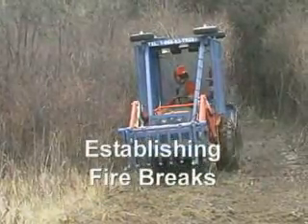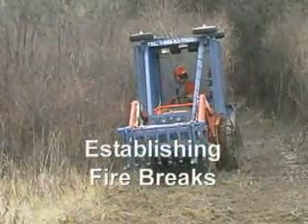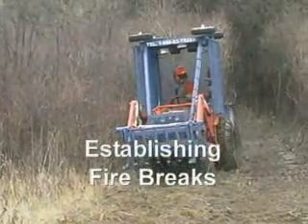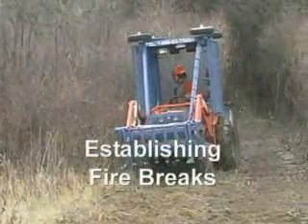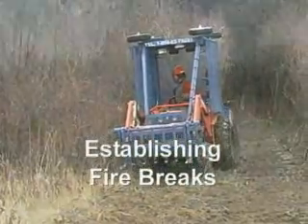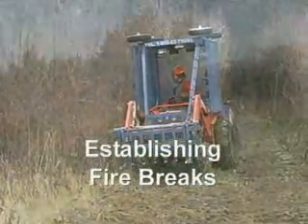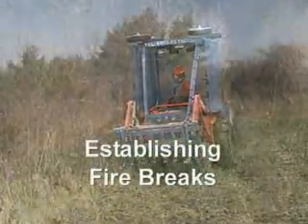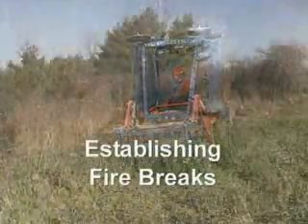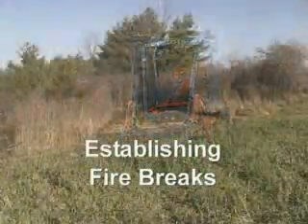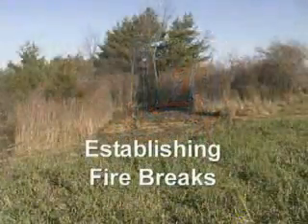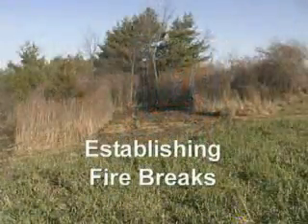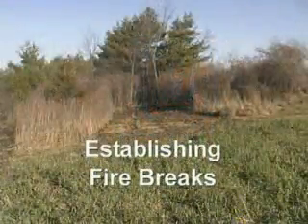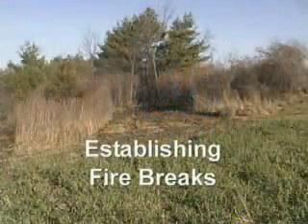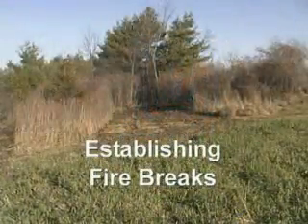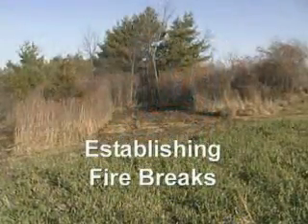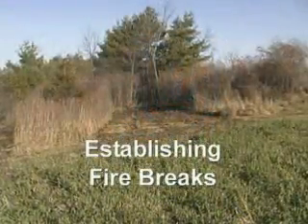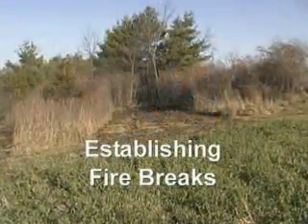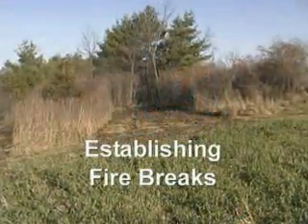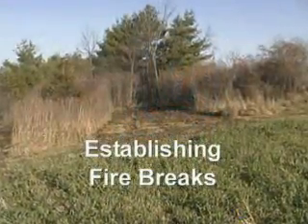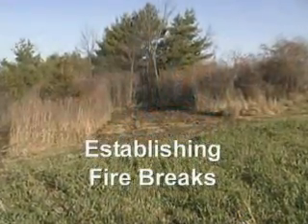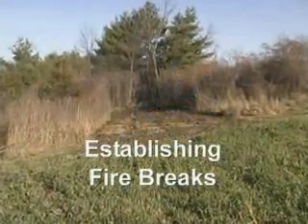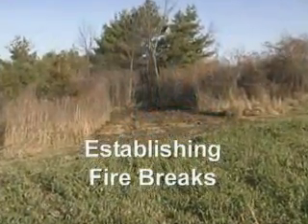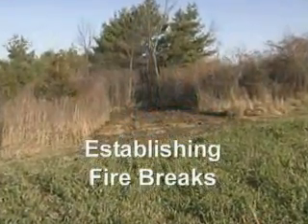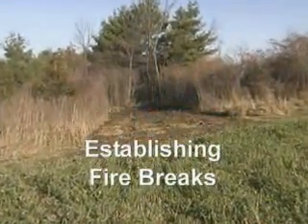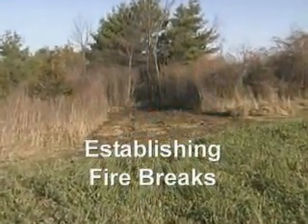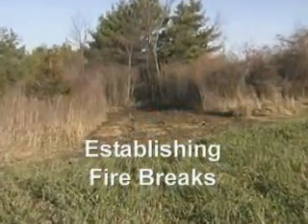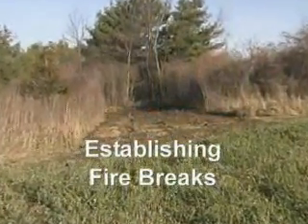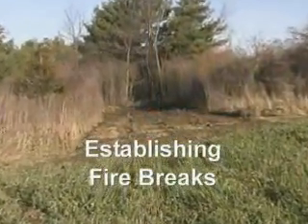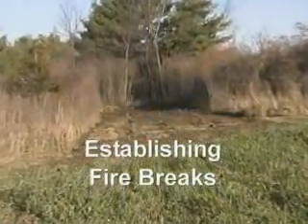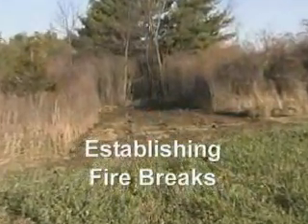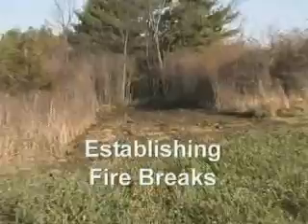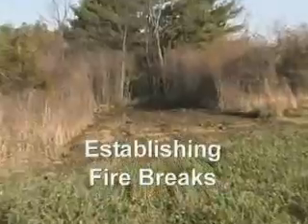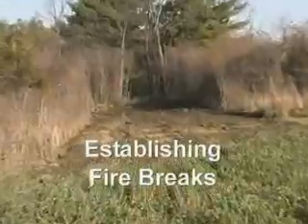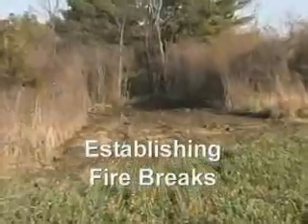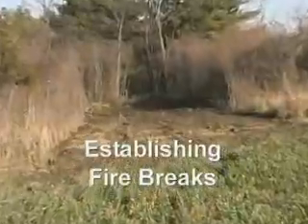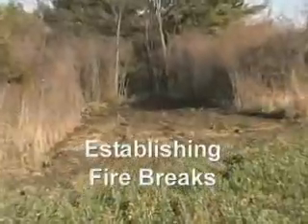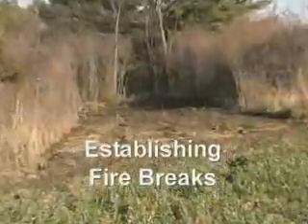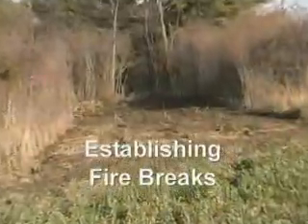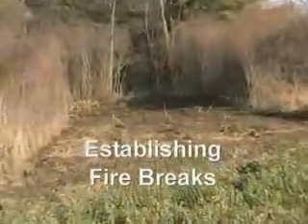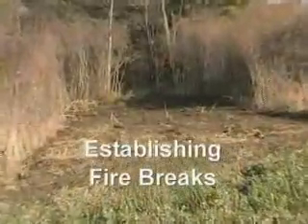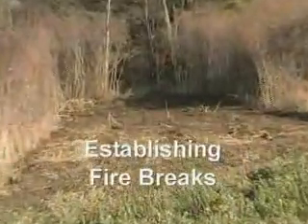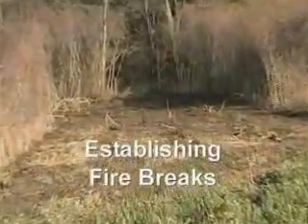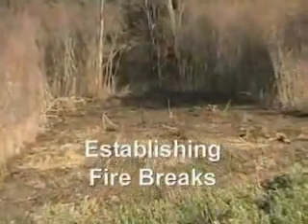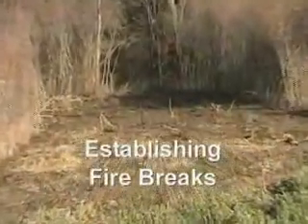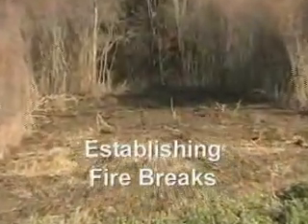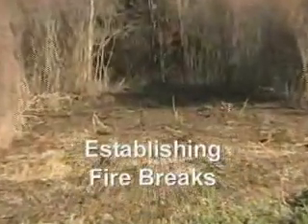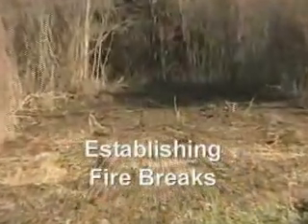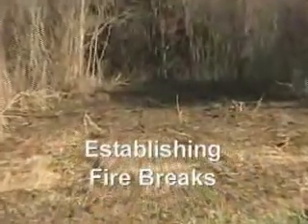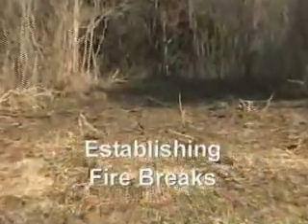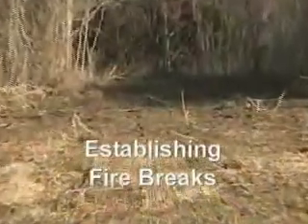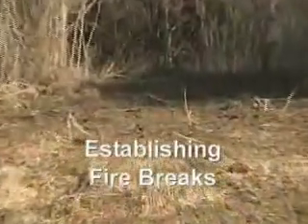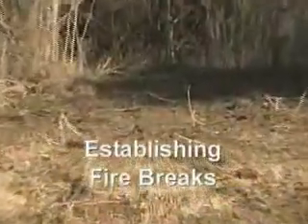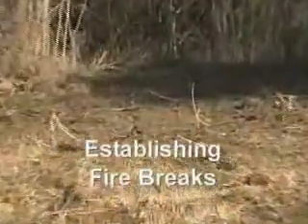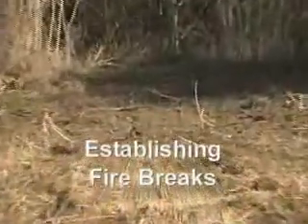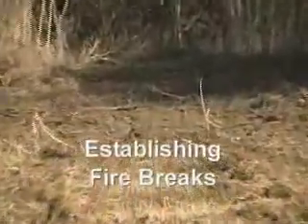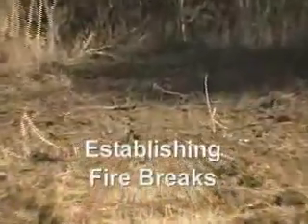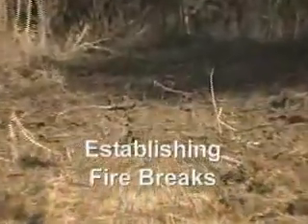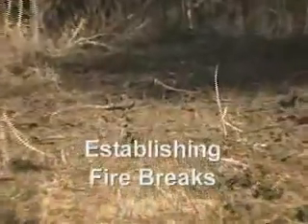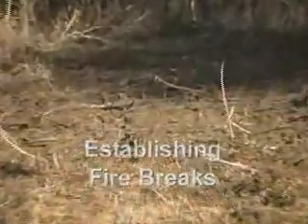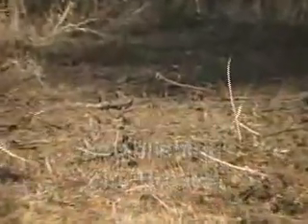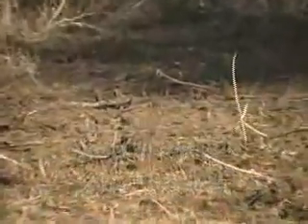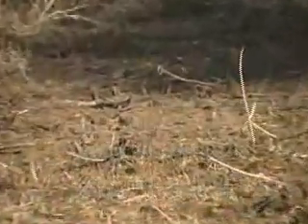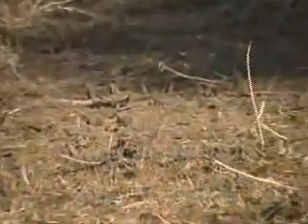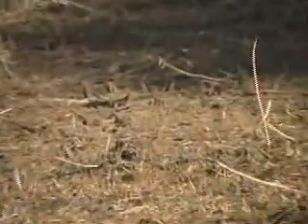Fire breaks are often wider than trails. The light tilling of the mulched brush into the soil surface inhibits the spread of fire.